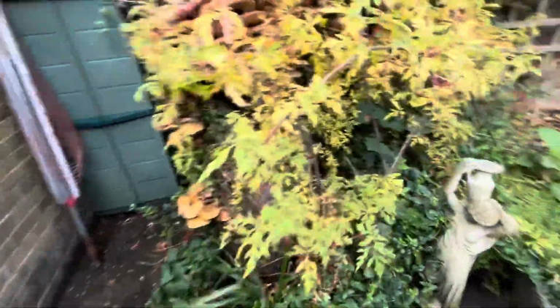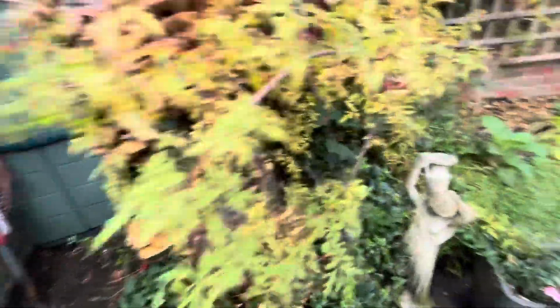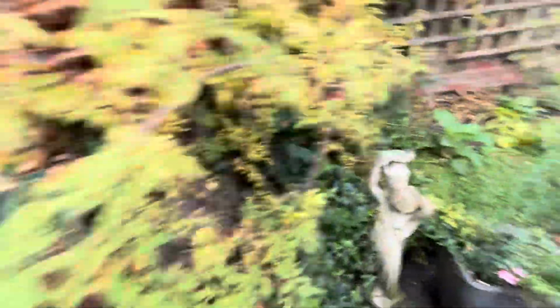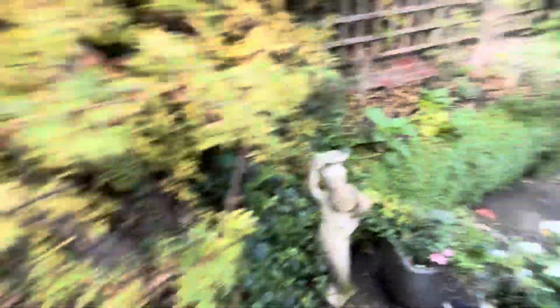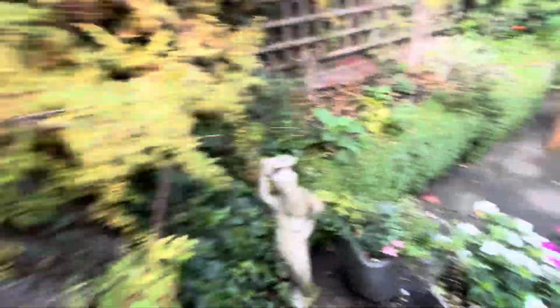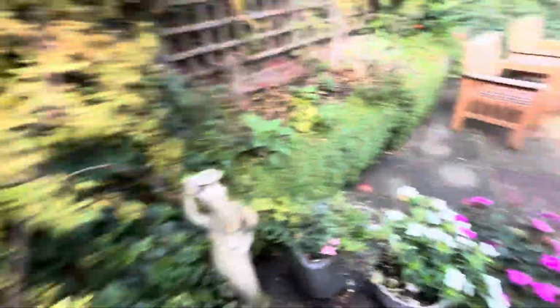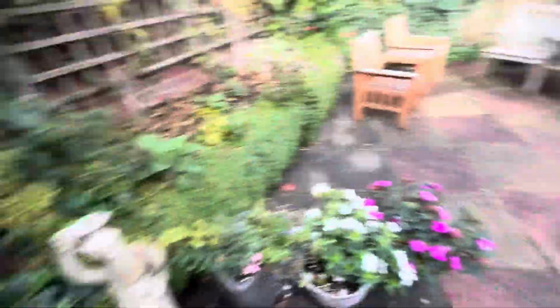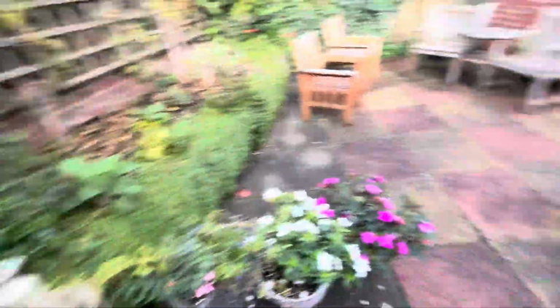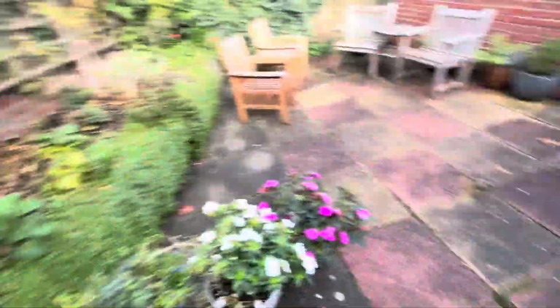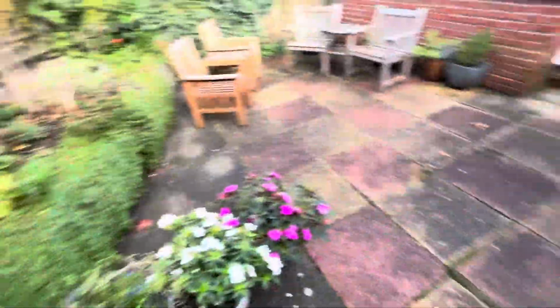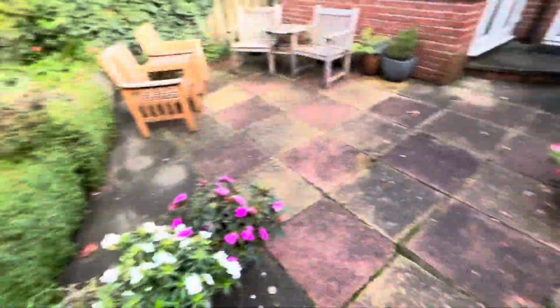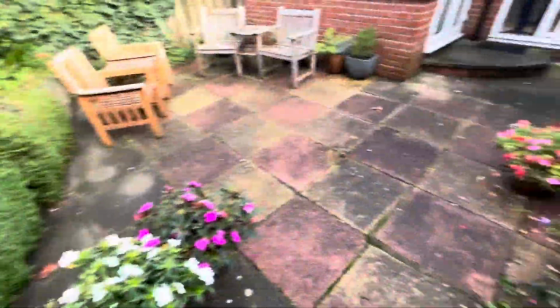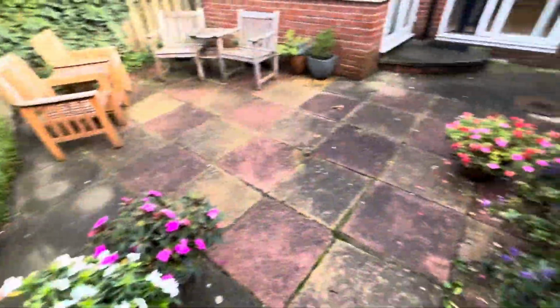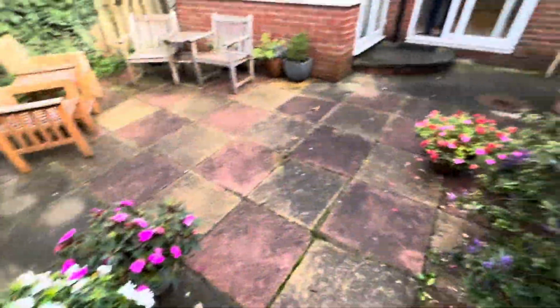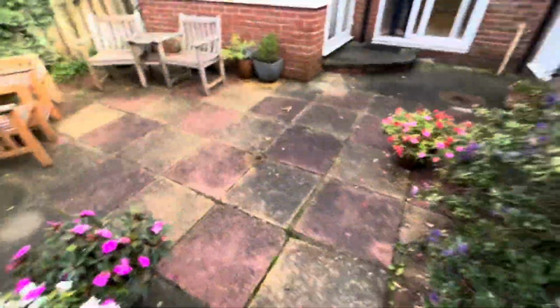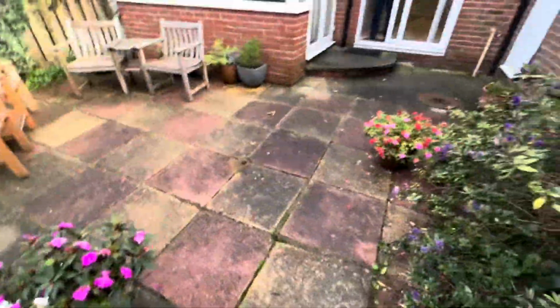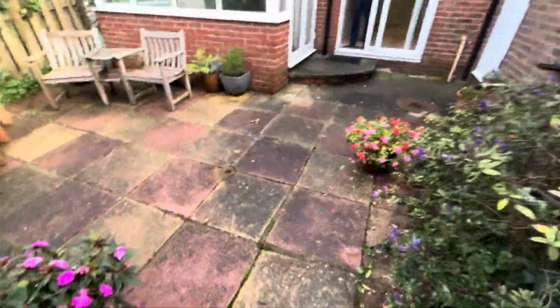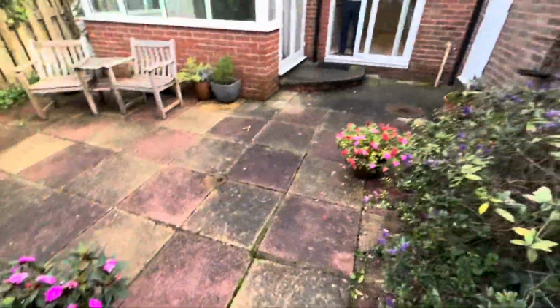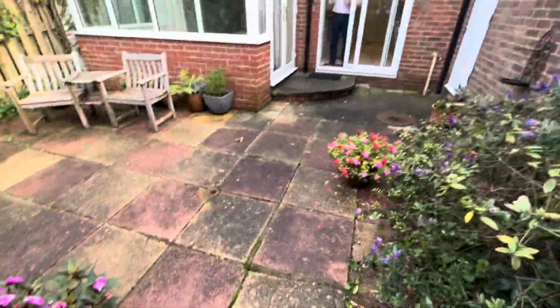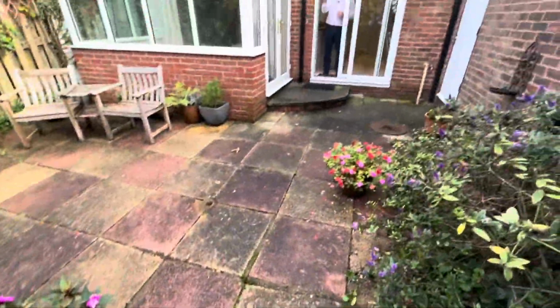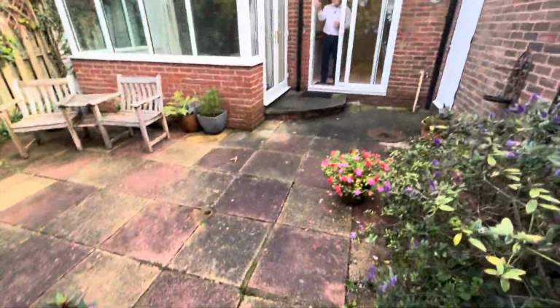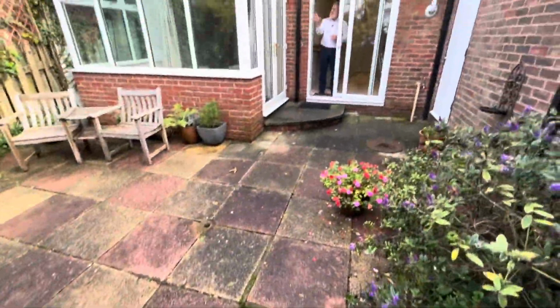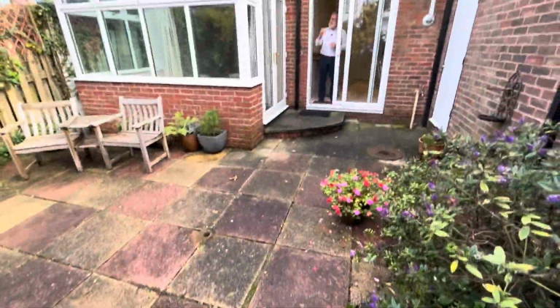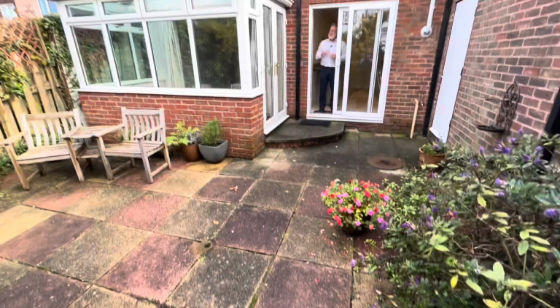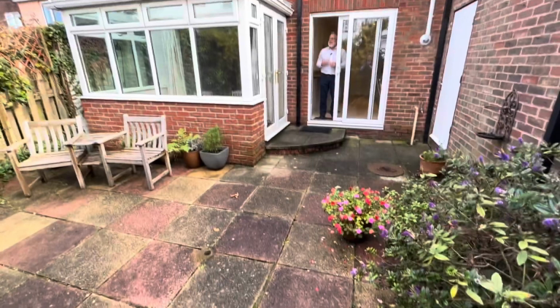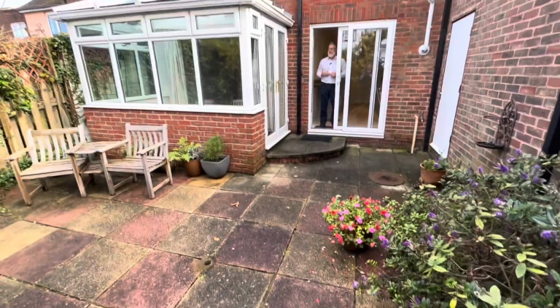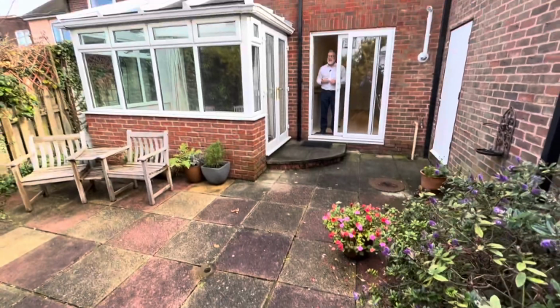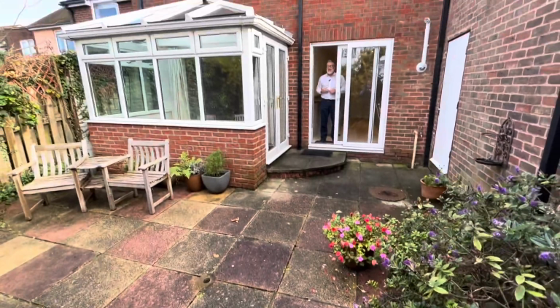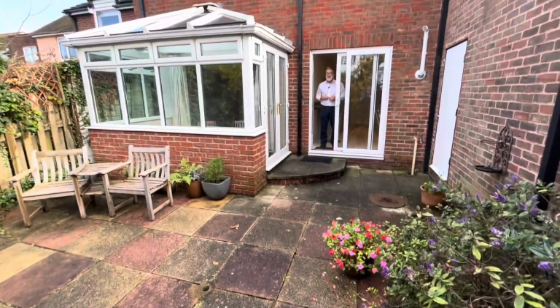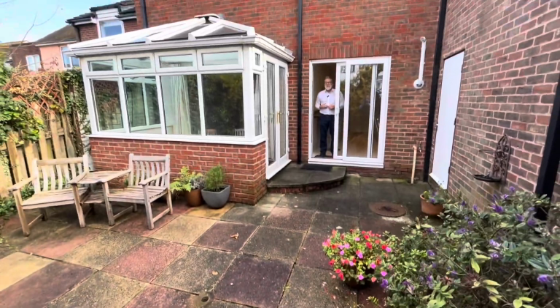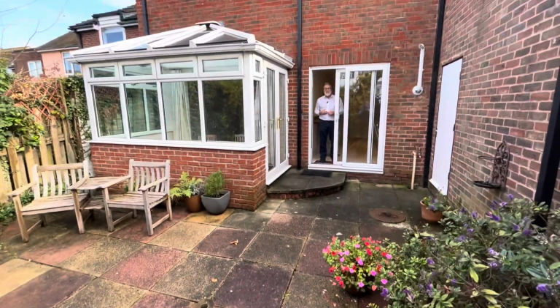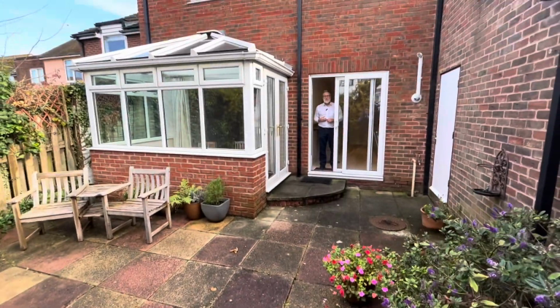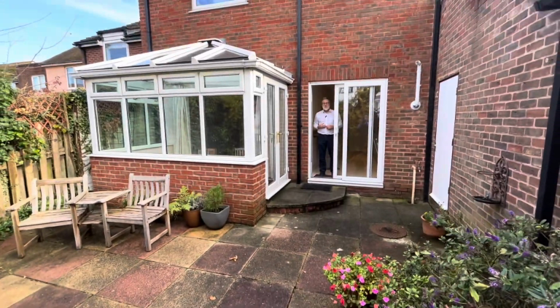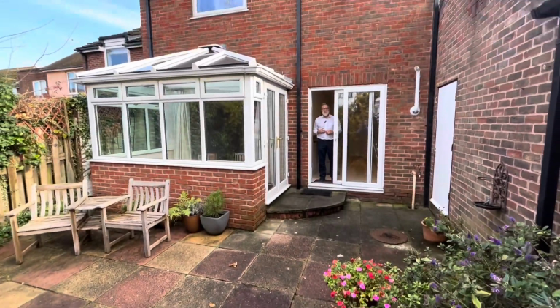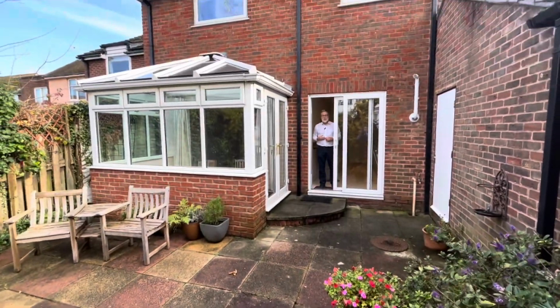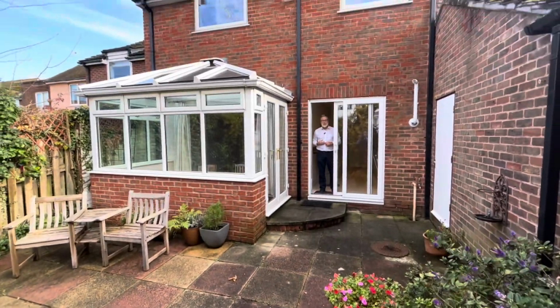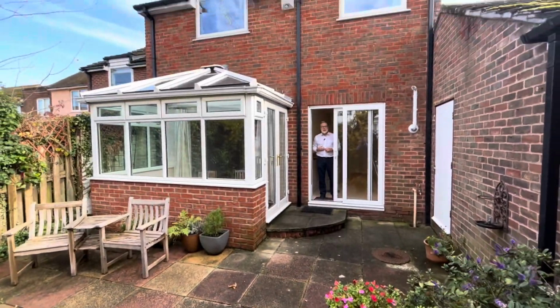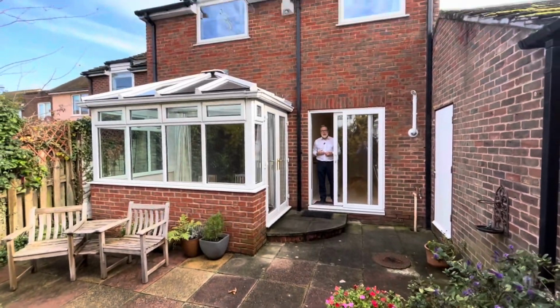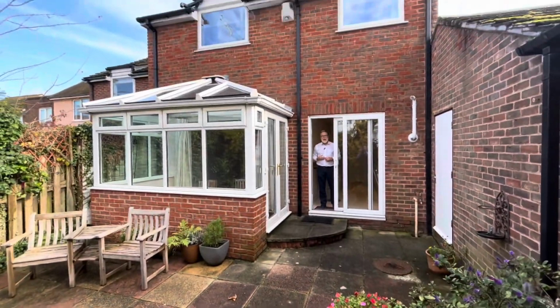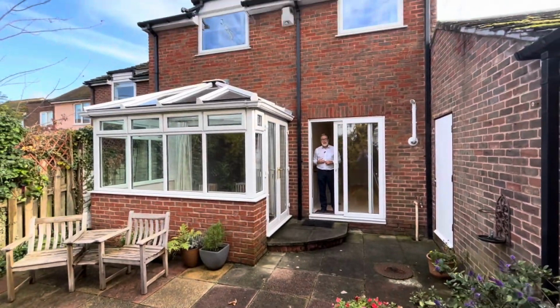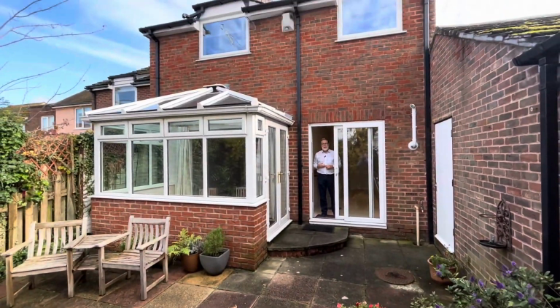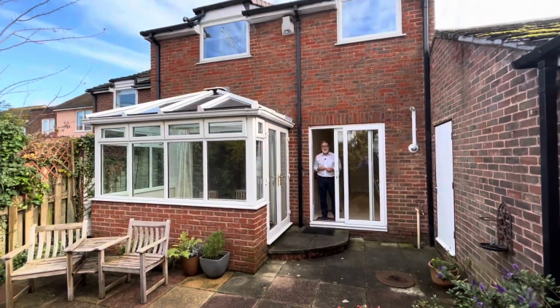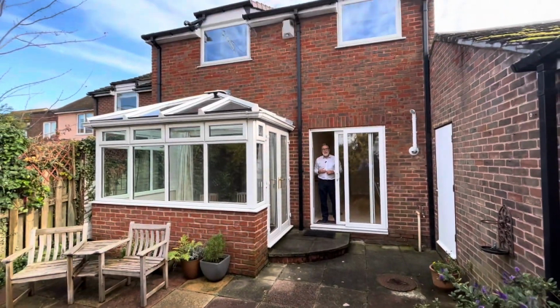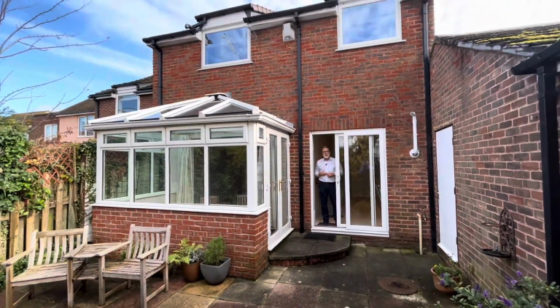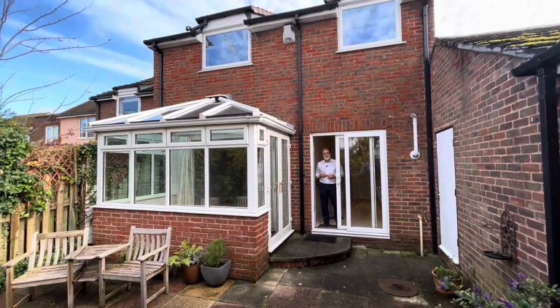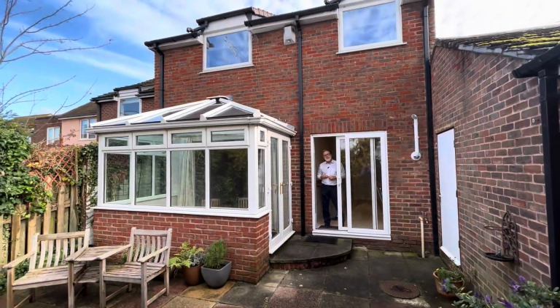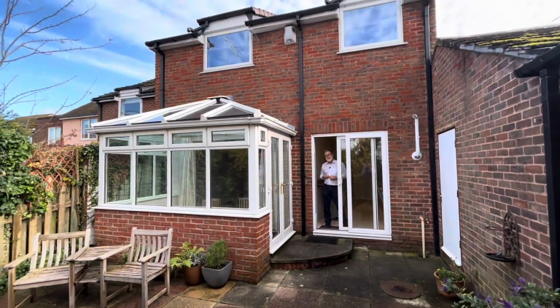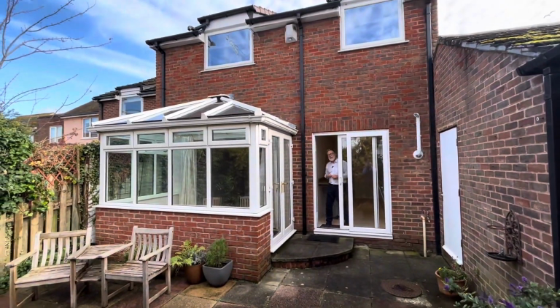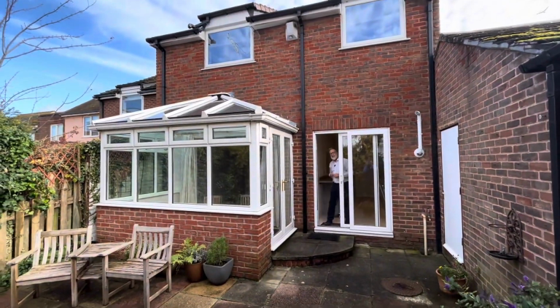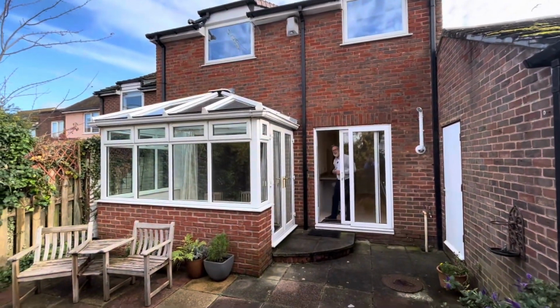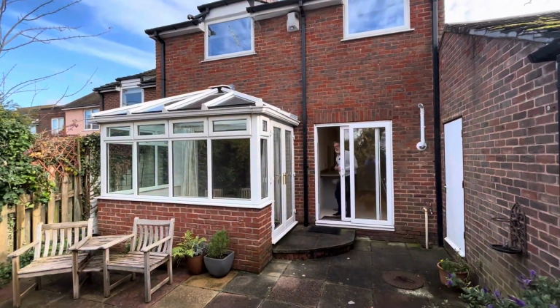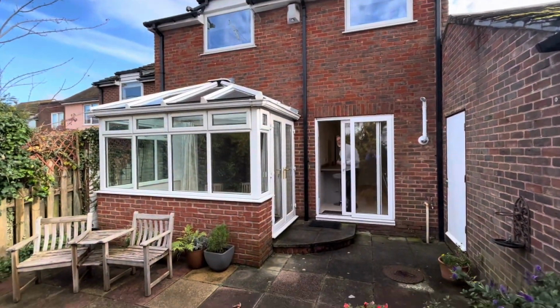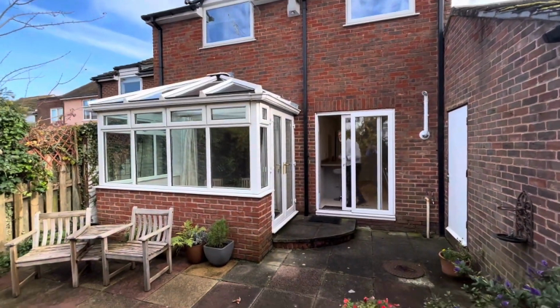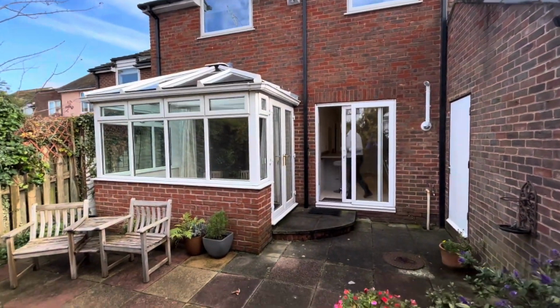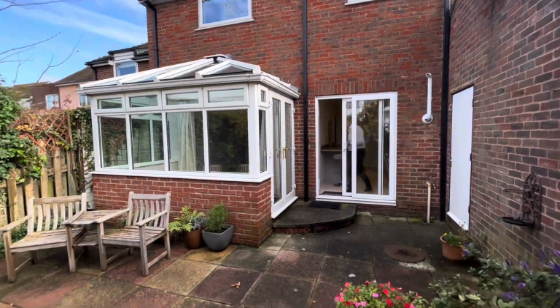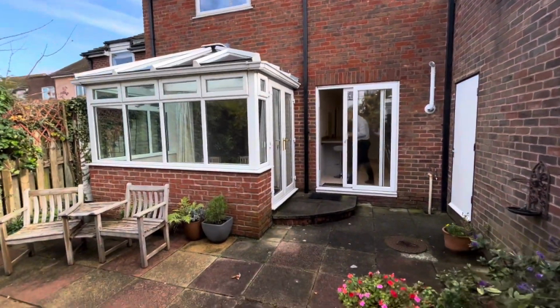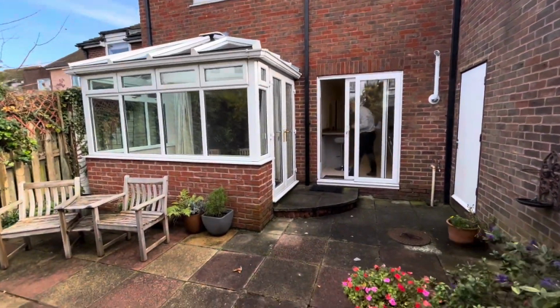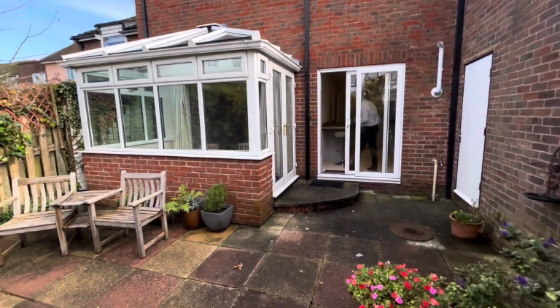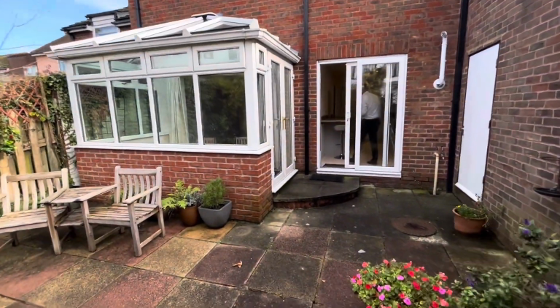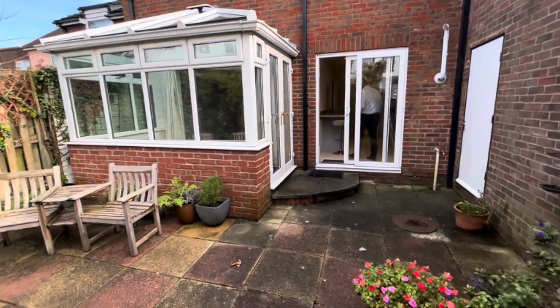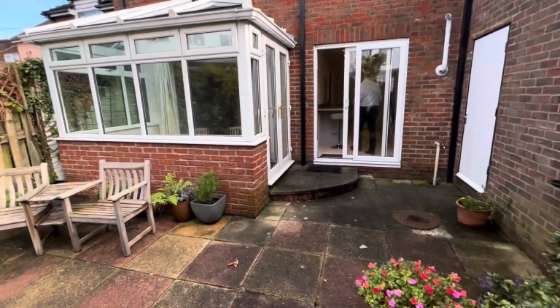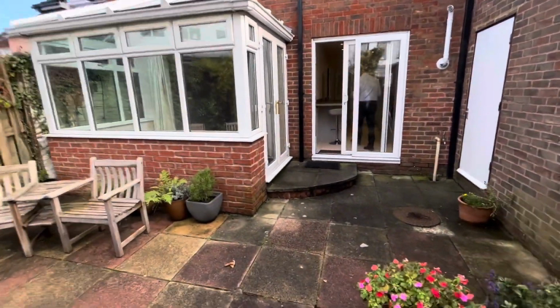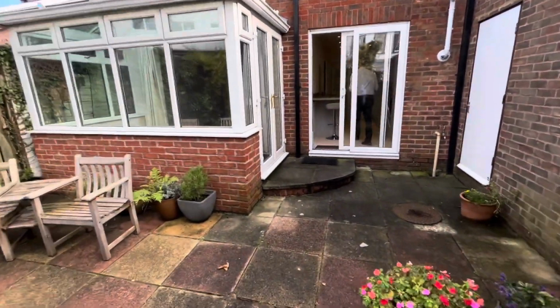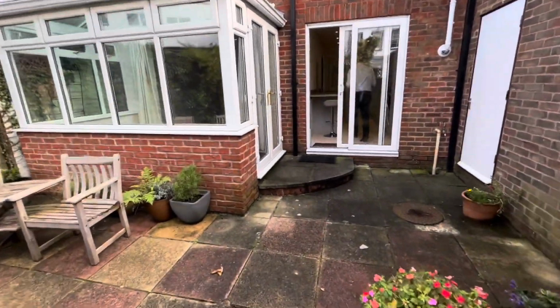This is looking back at the property and as you can see a little conservatory room as well. Just going to lead you through to the remainder of the ground floor.